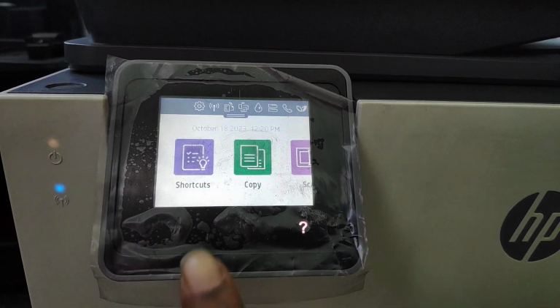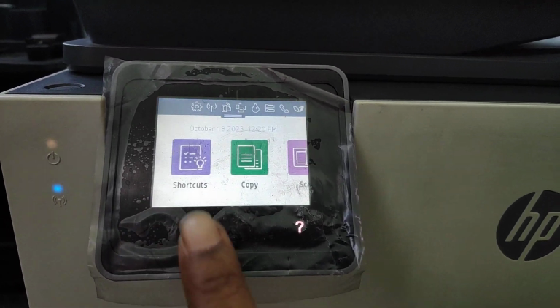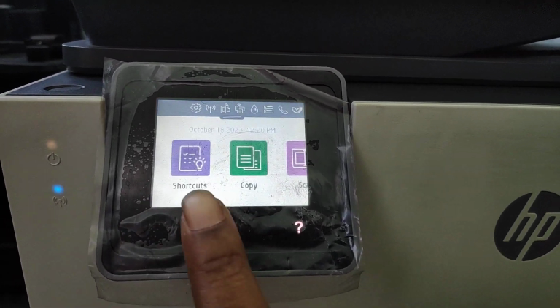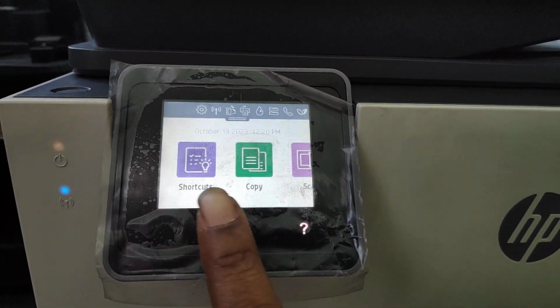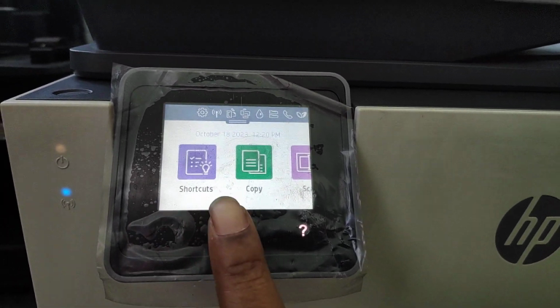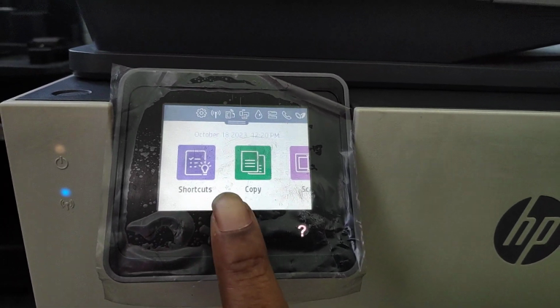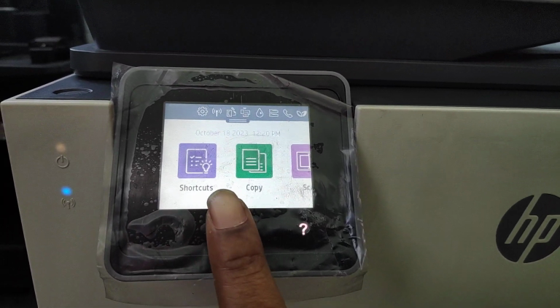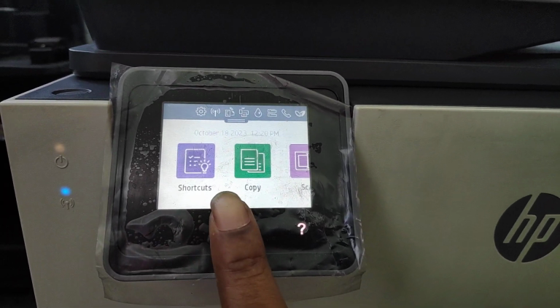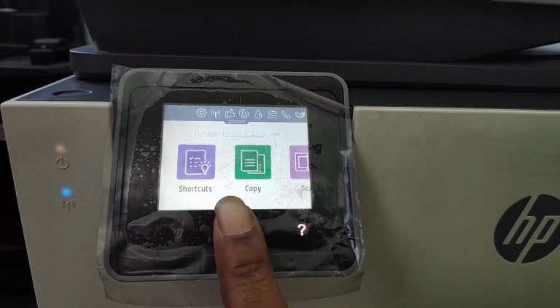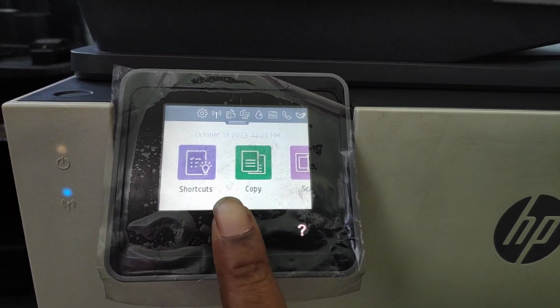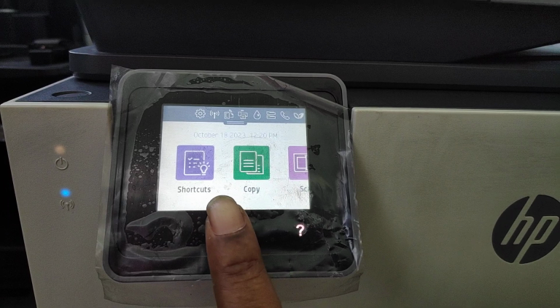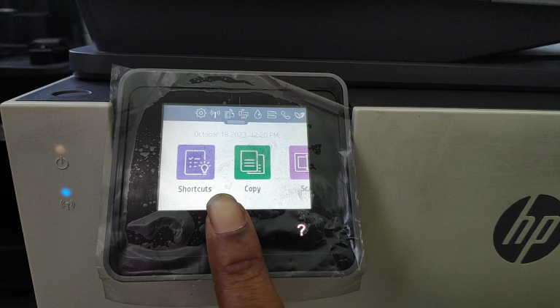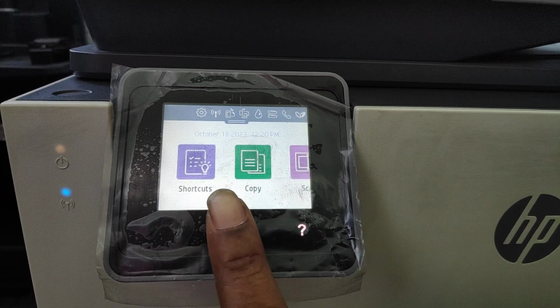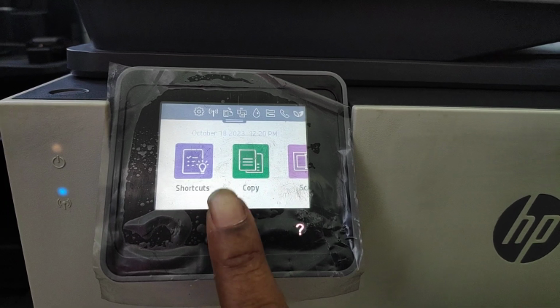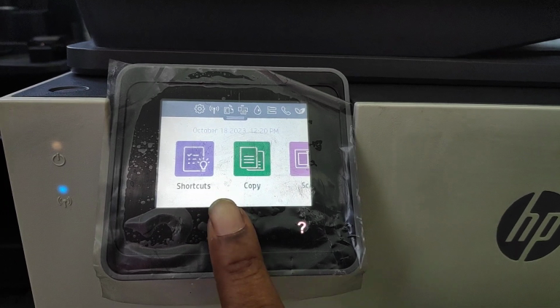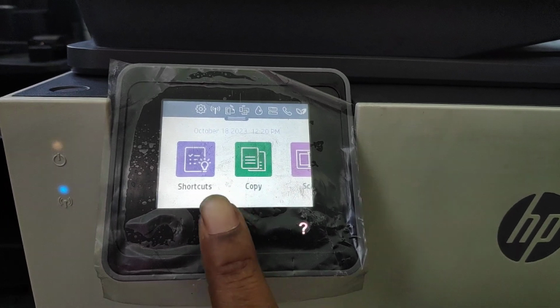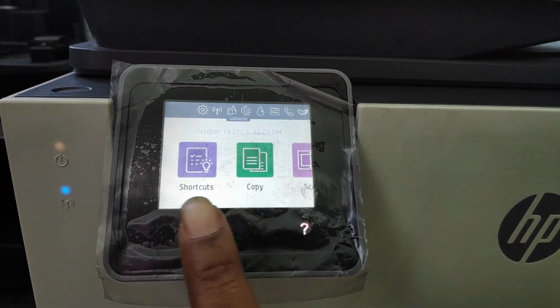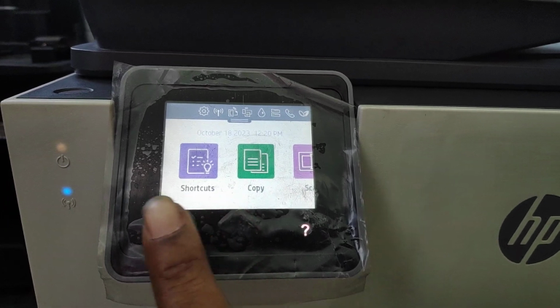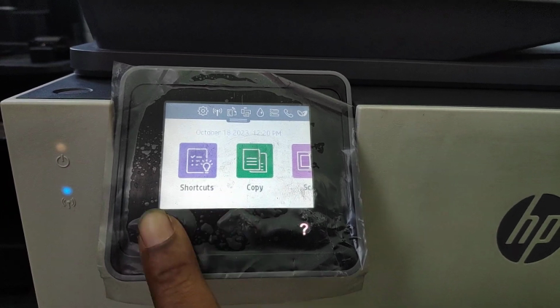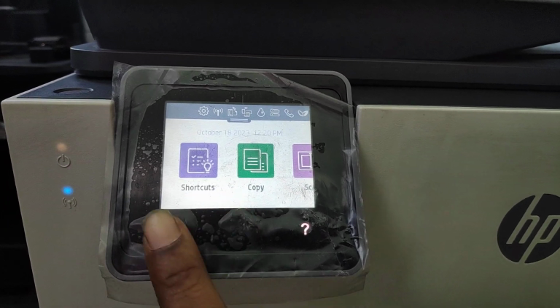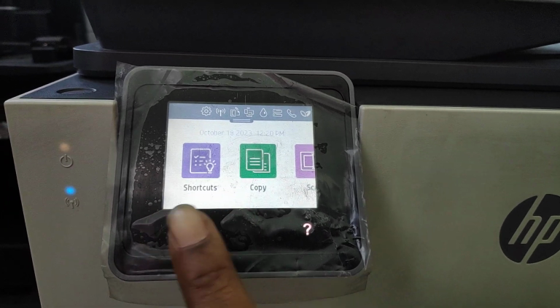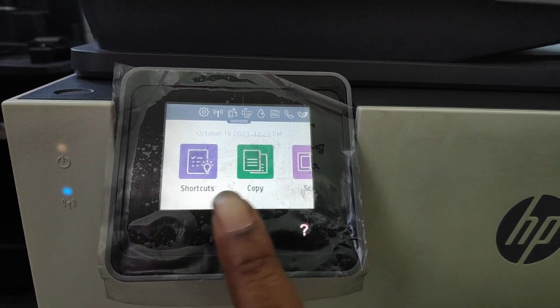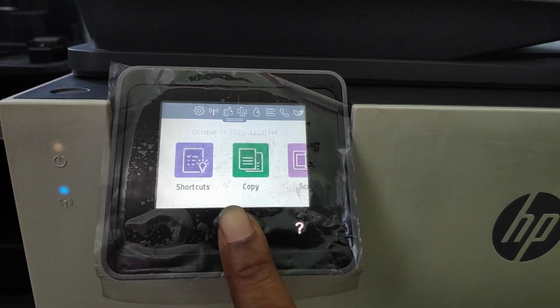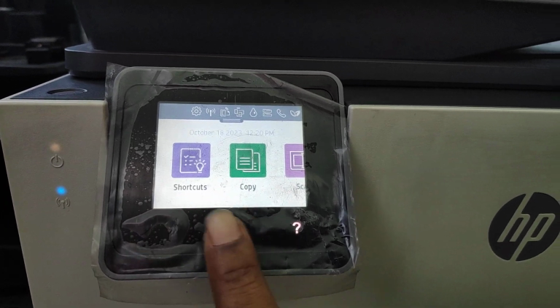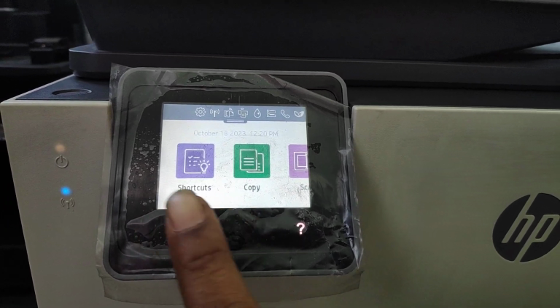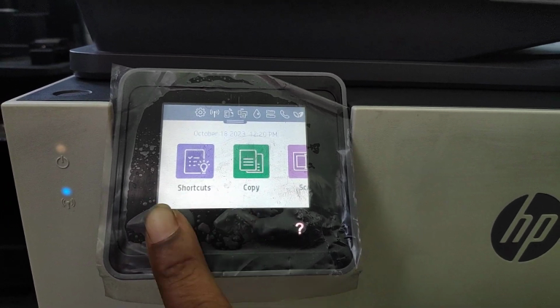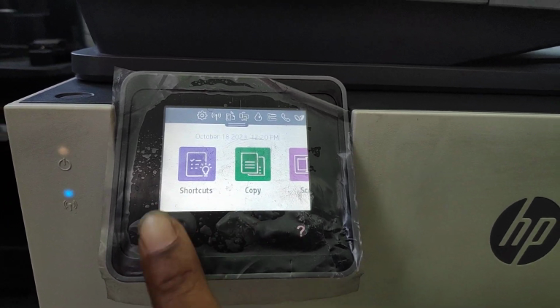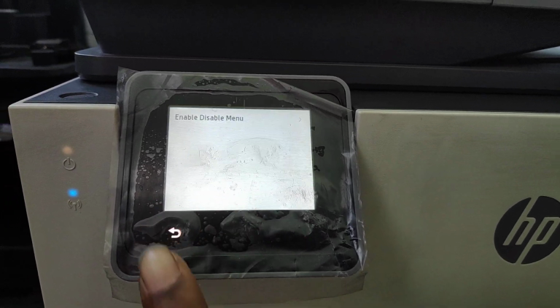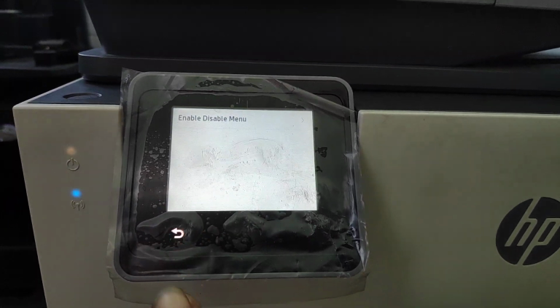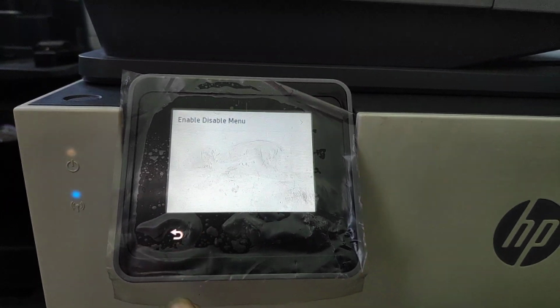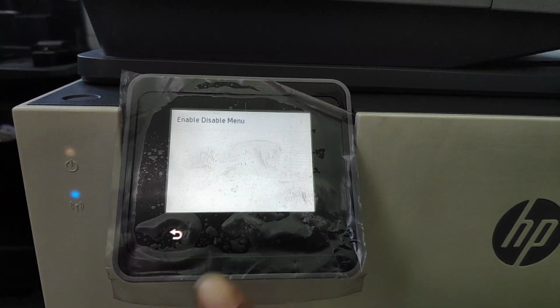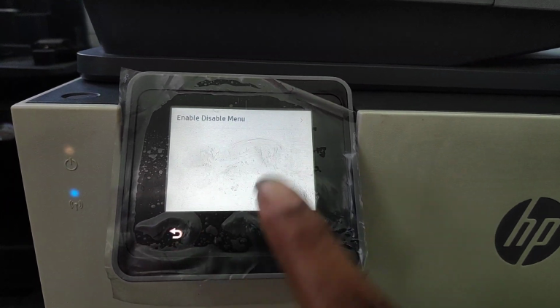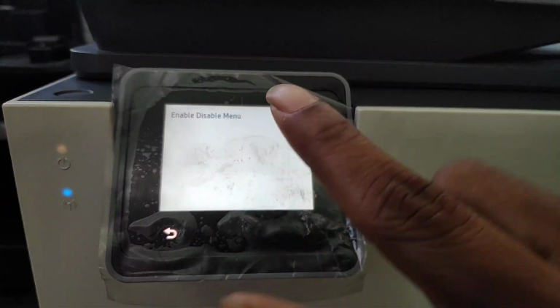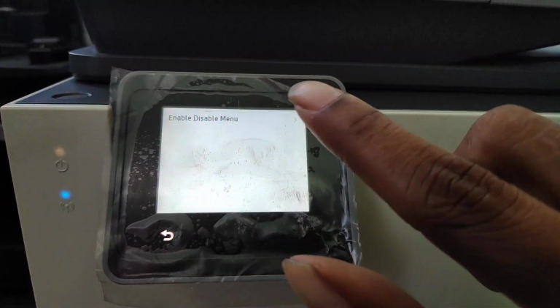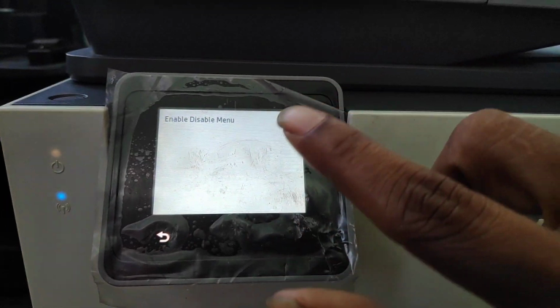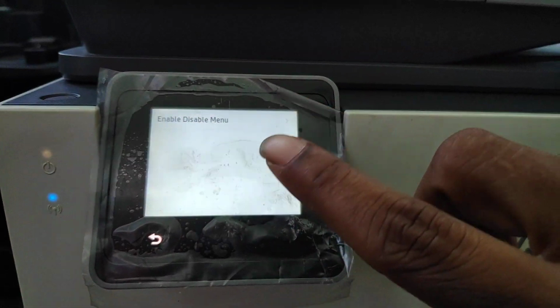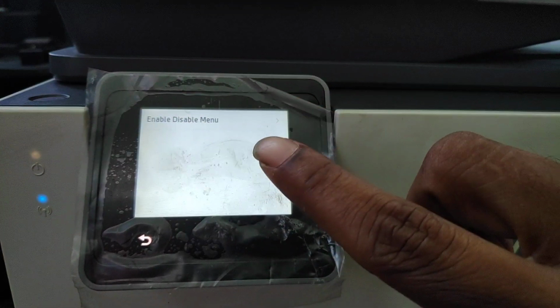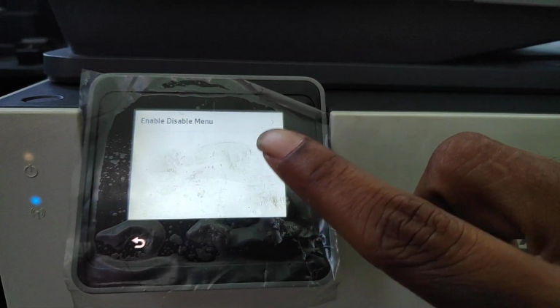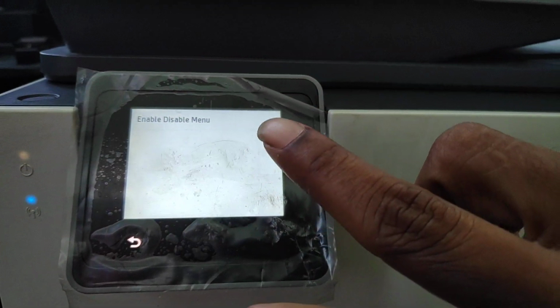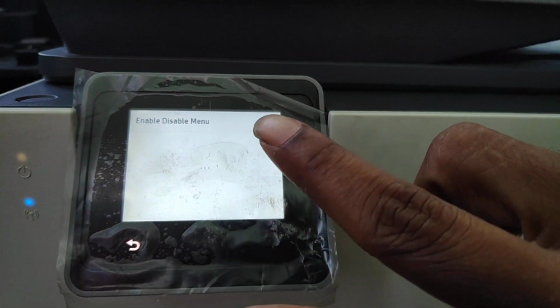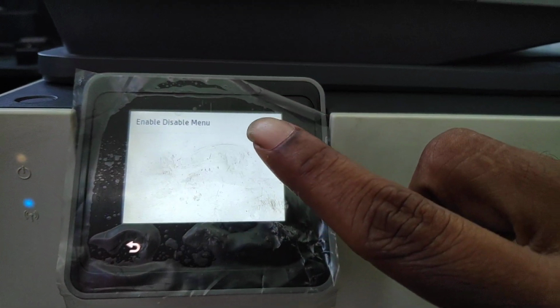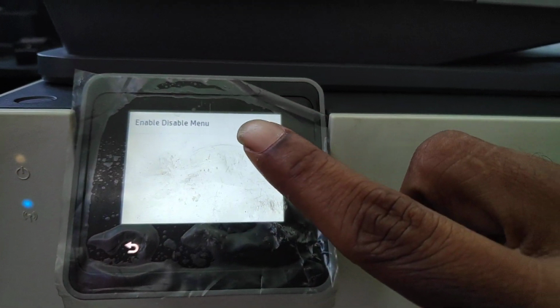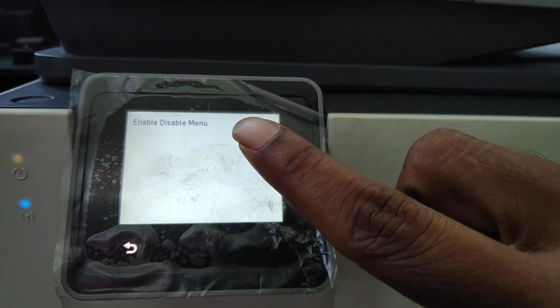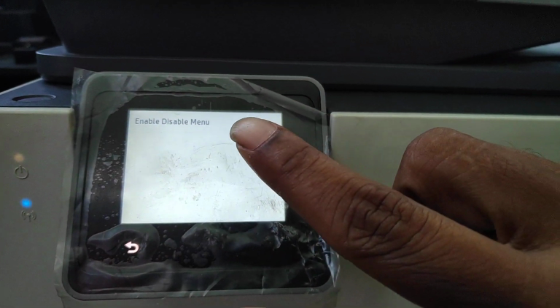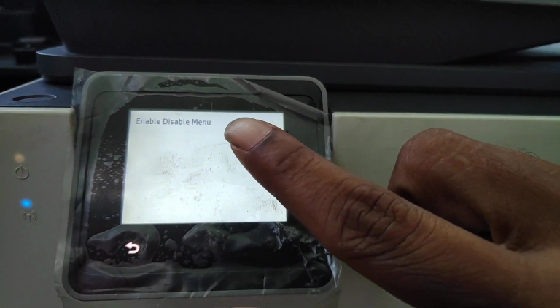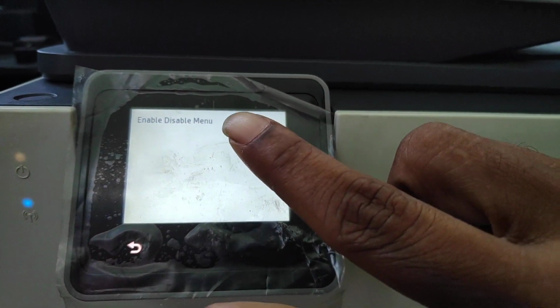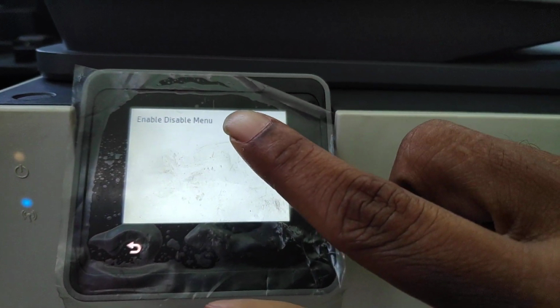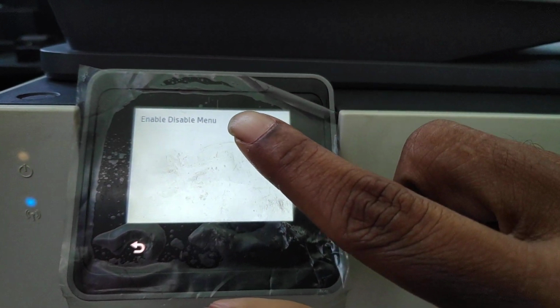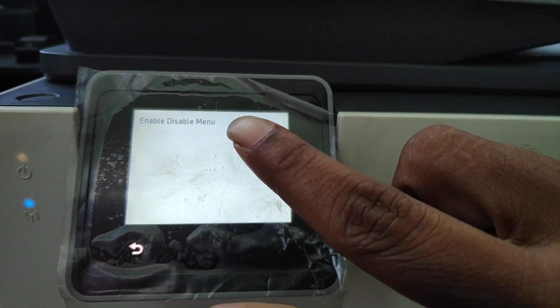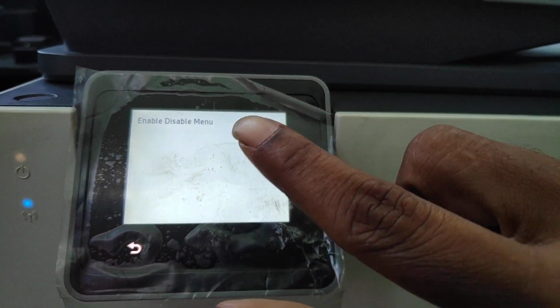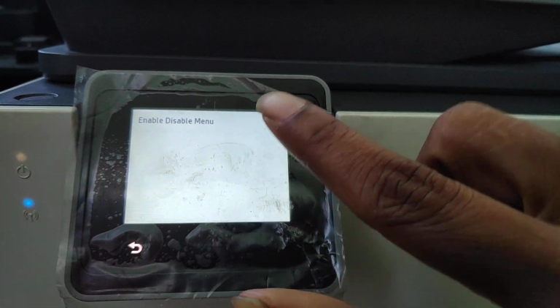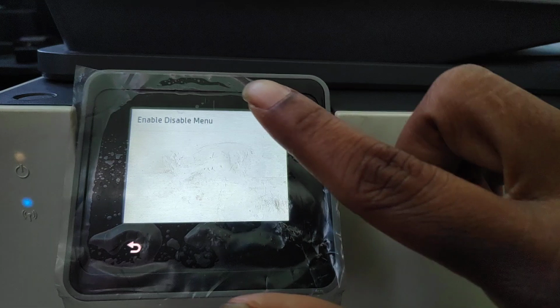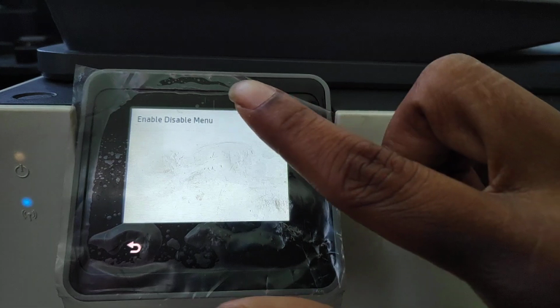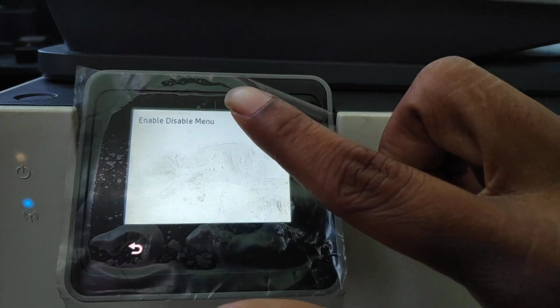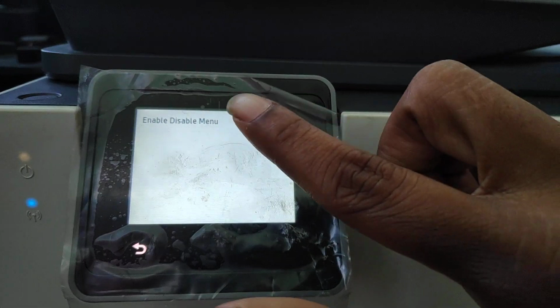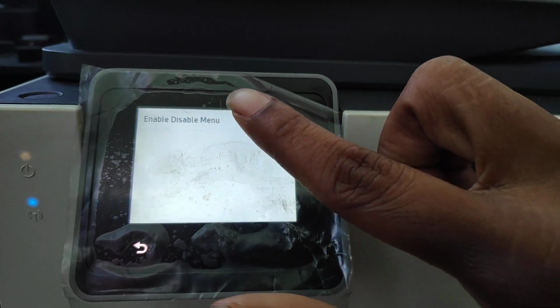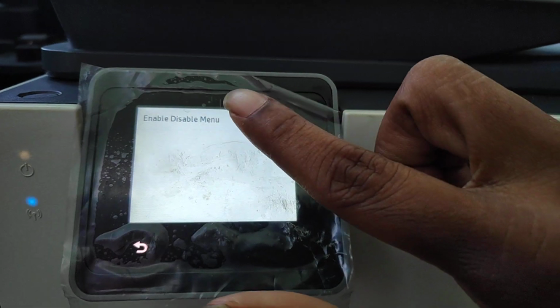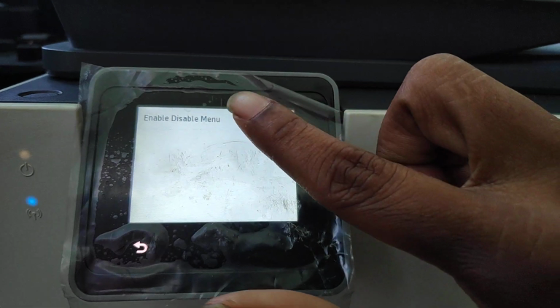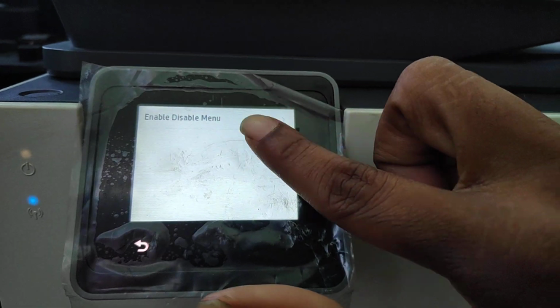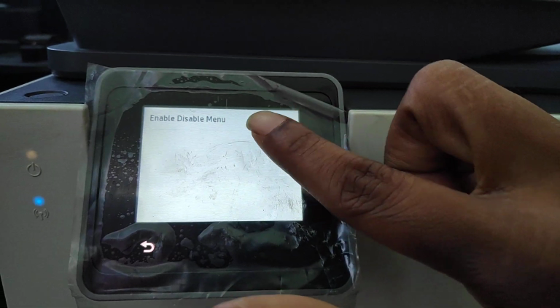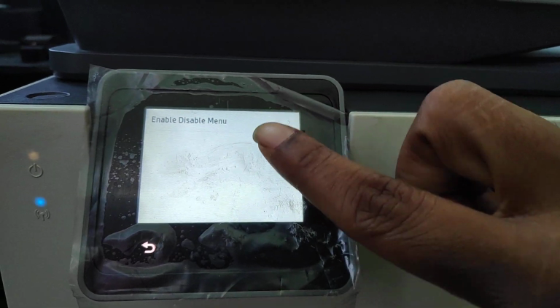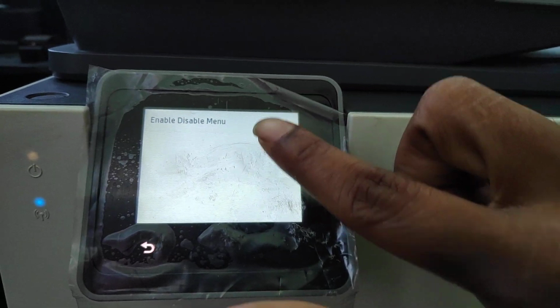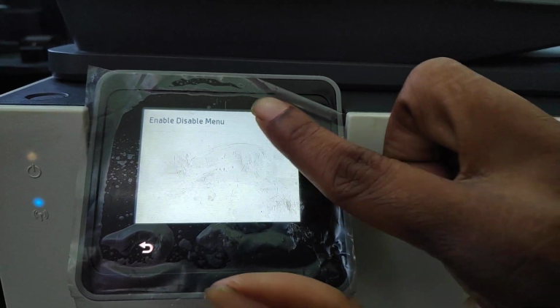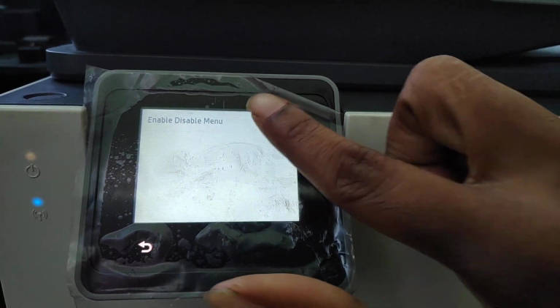Sometimes it doesn't come up immediately, so you press home, back, home, back again. You'll get an Enable/Disable menu and you'll tap there.